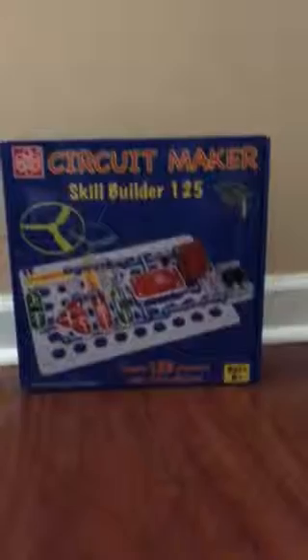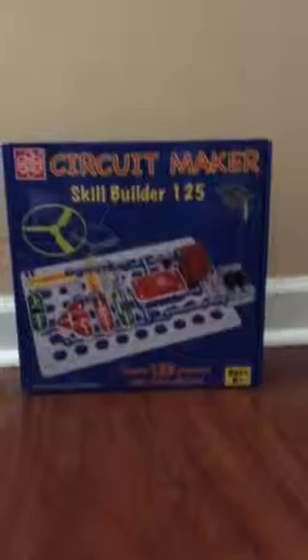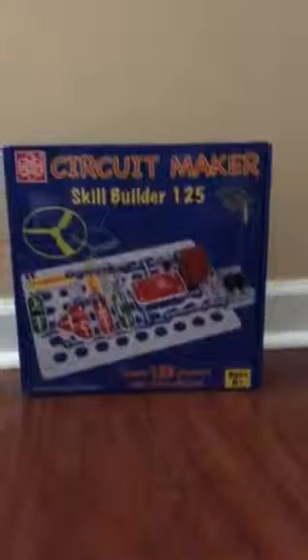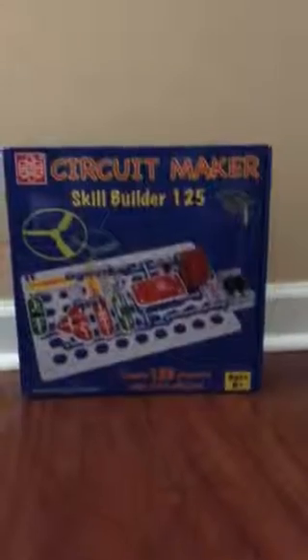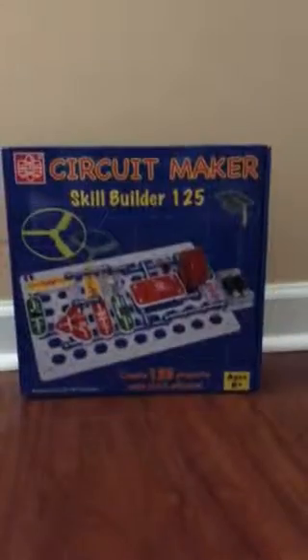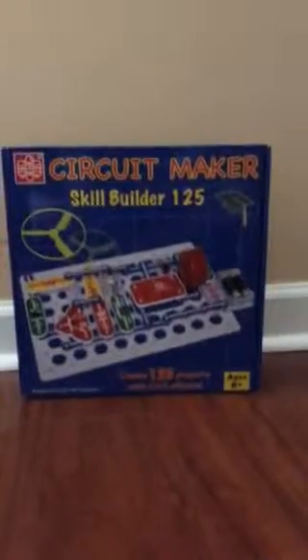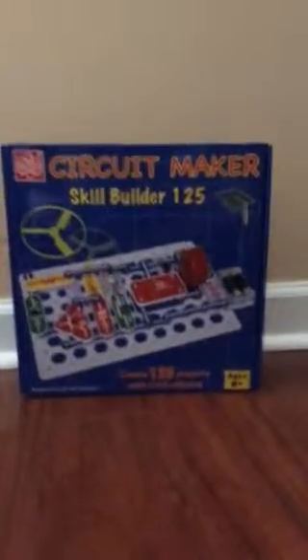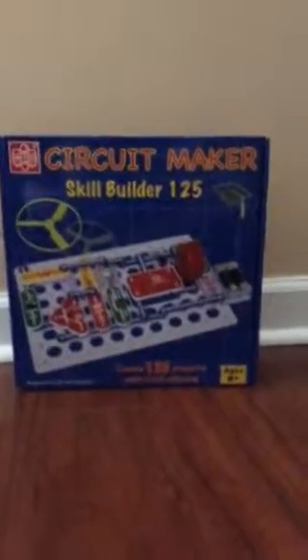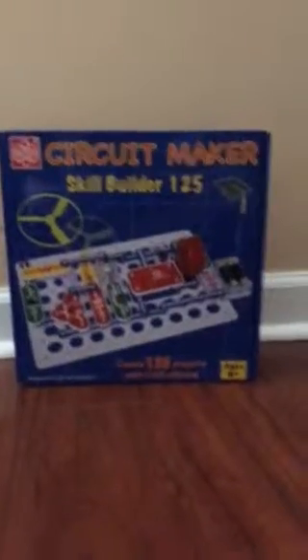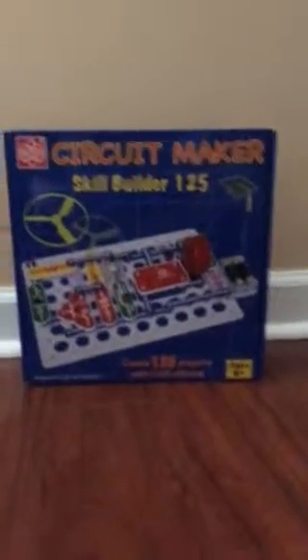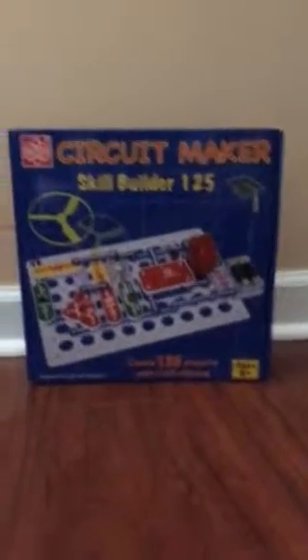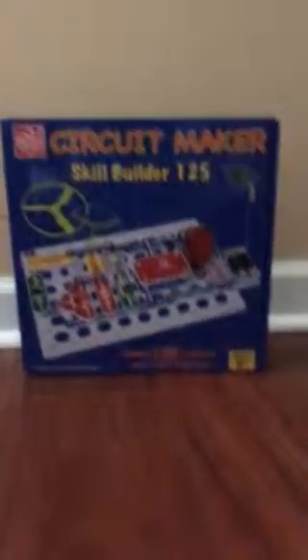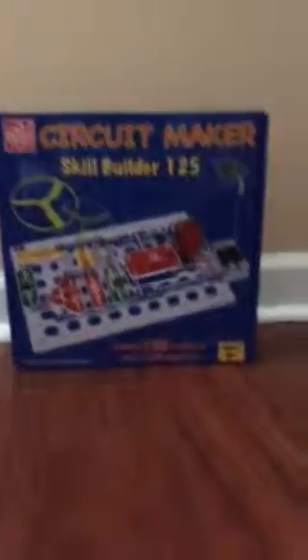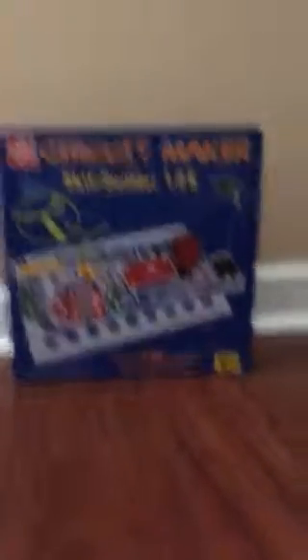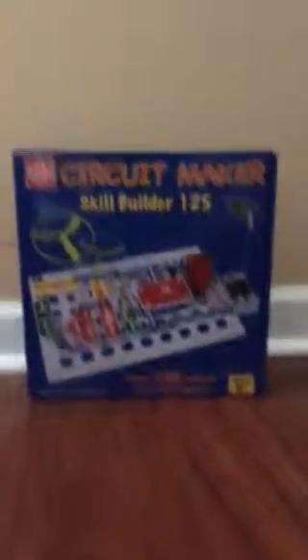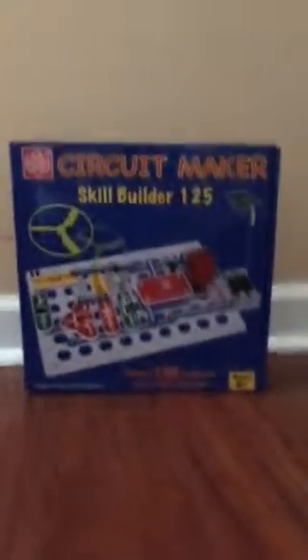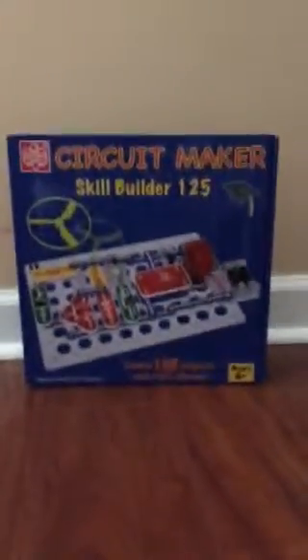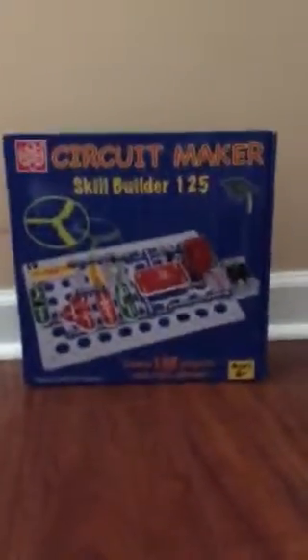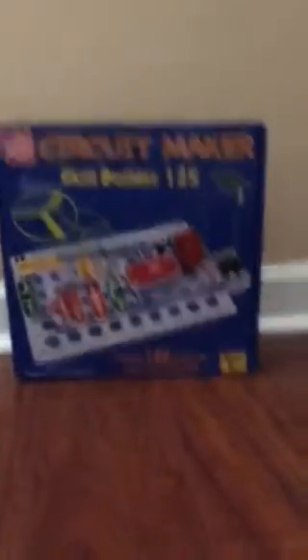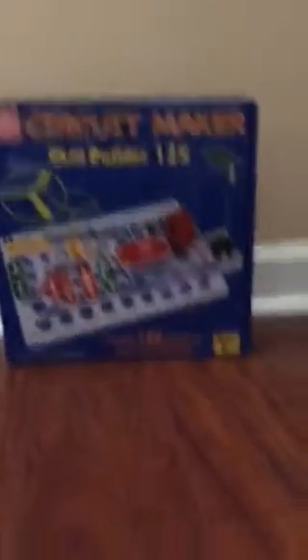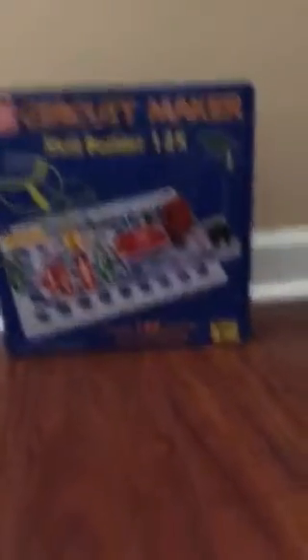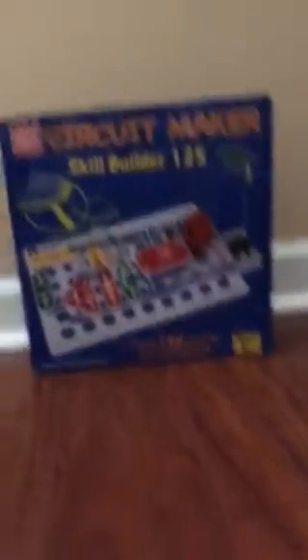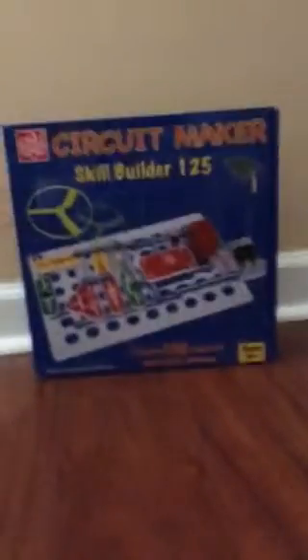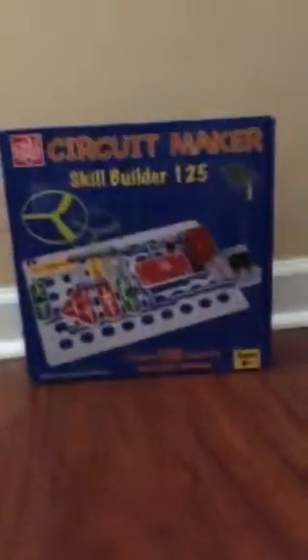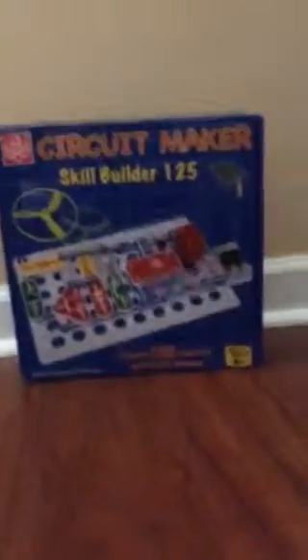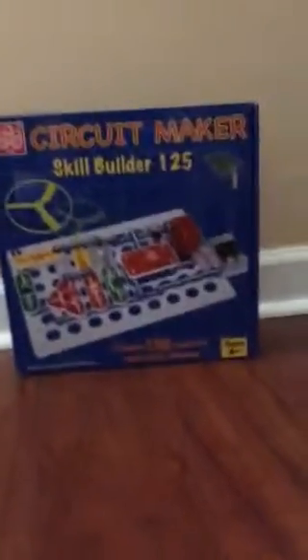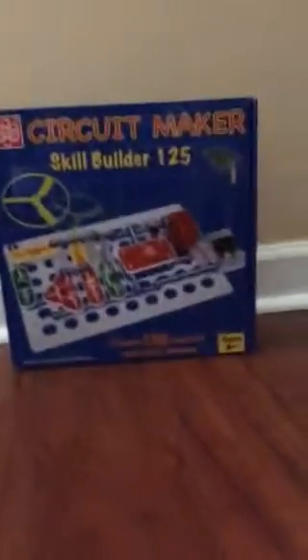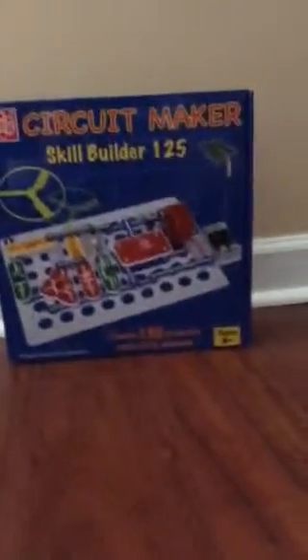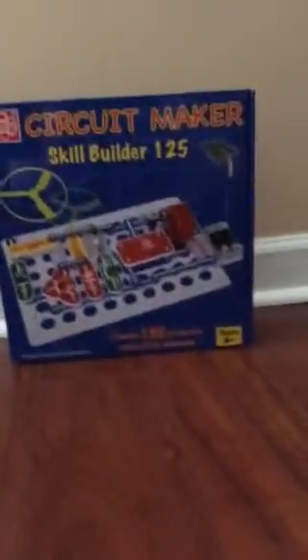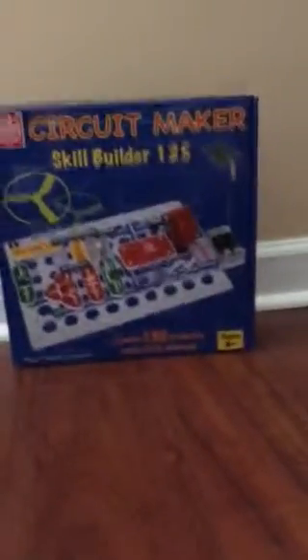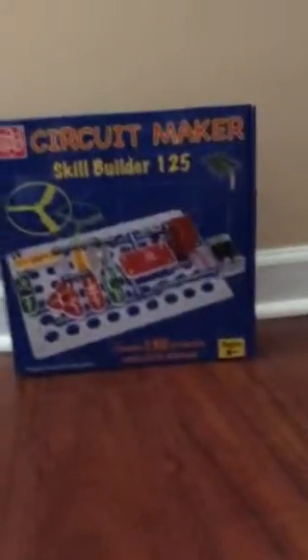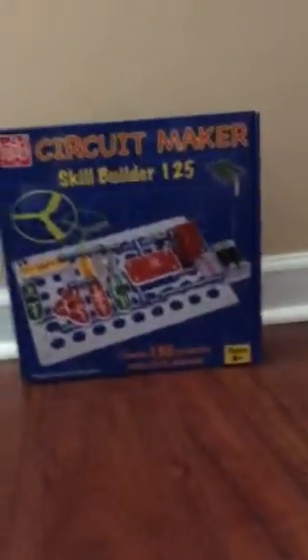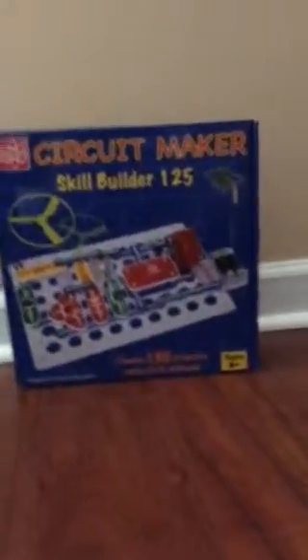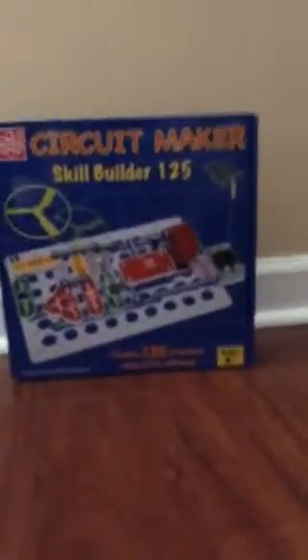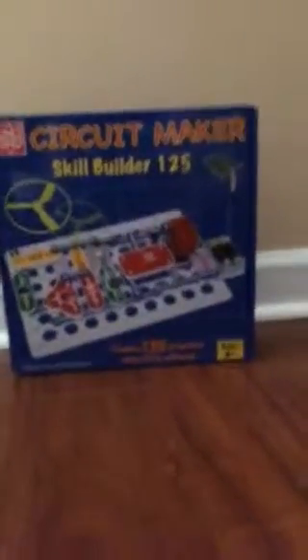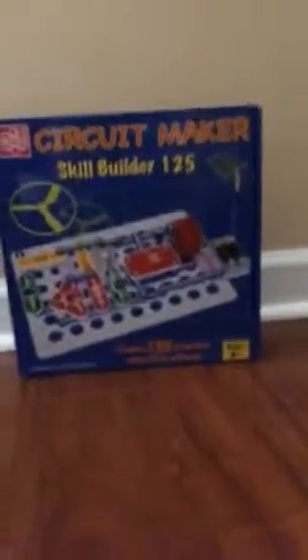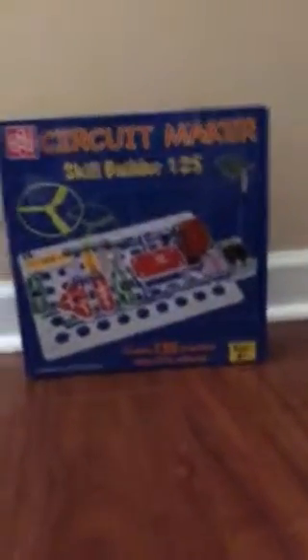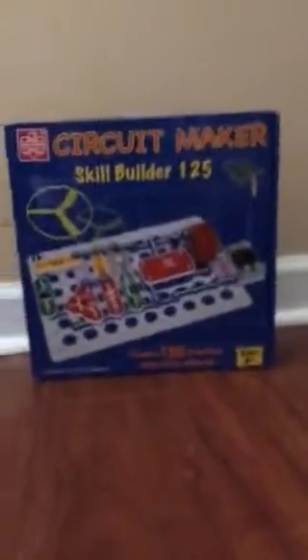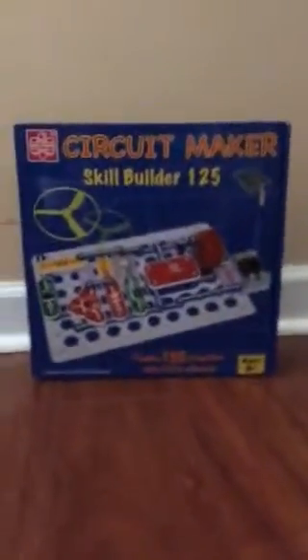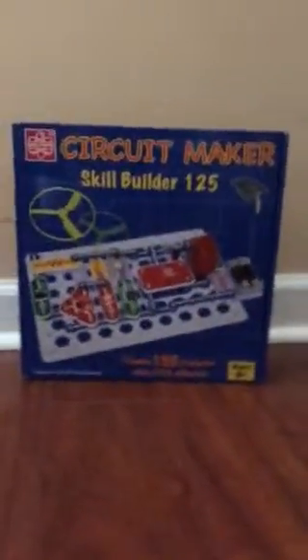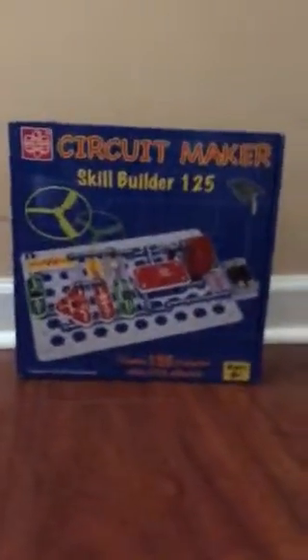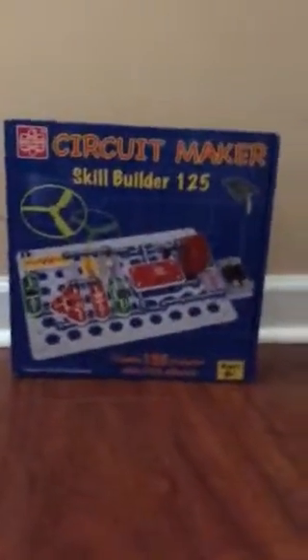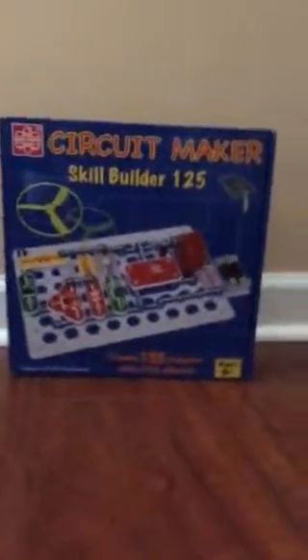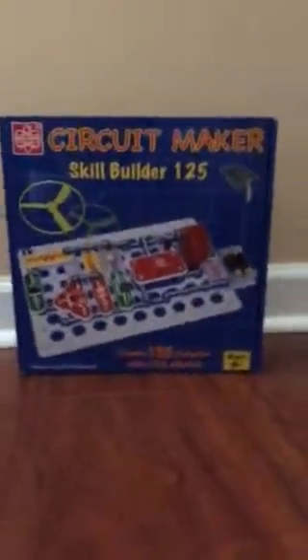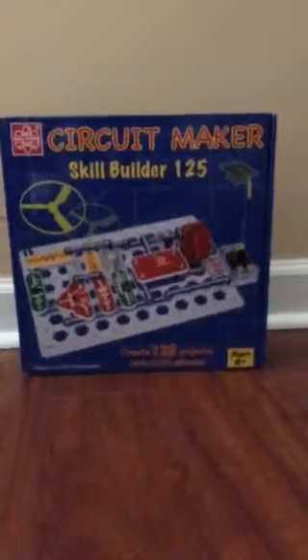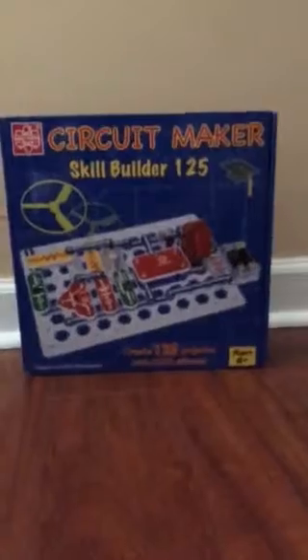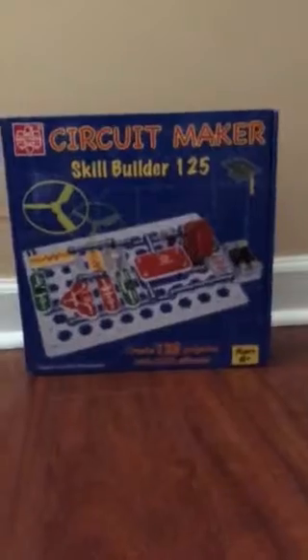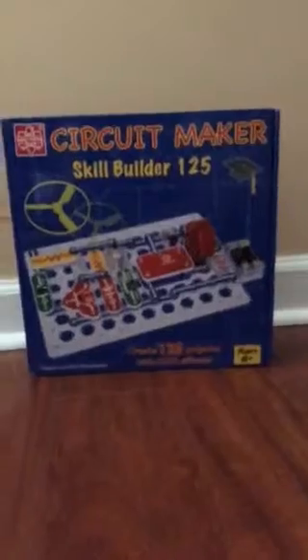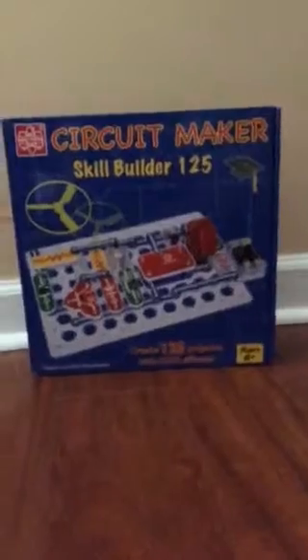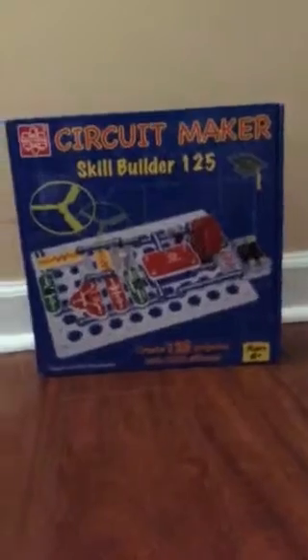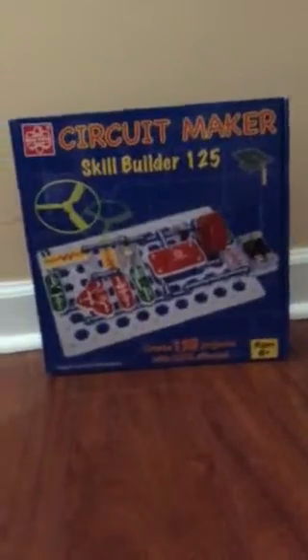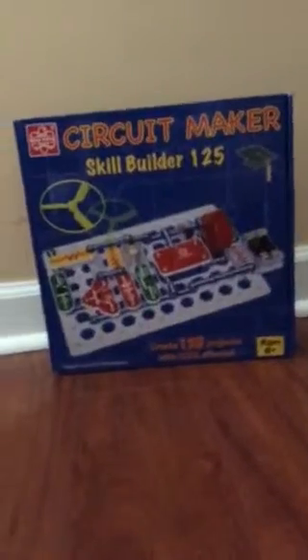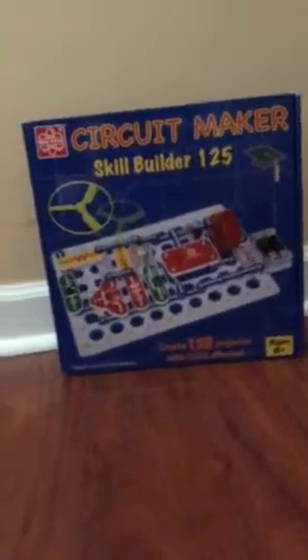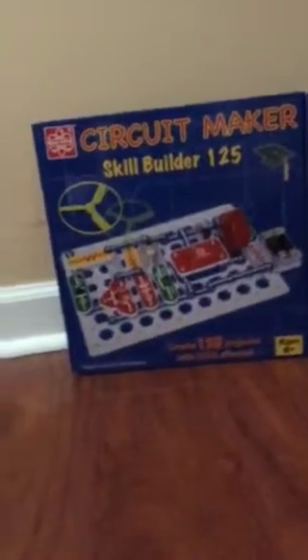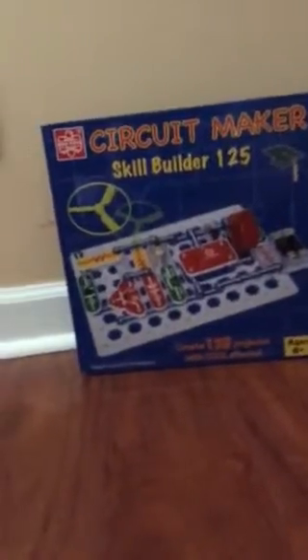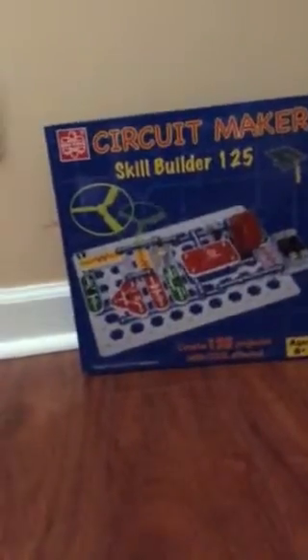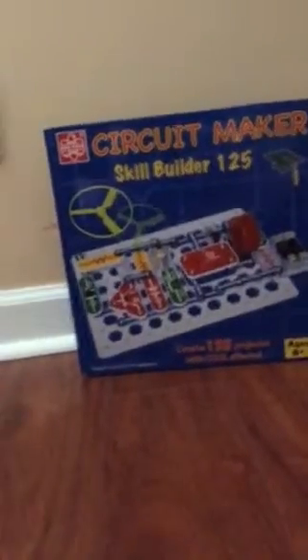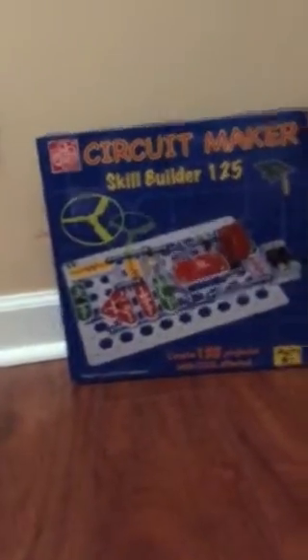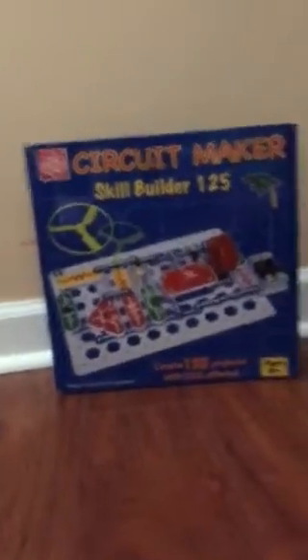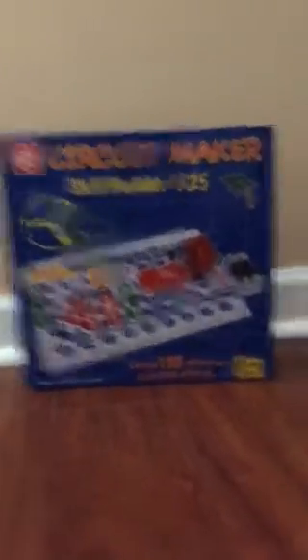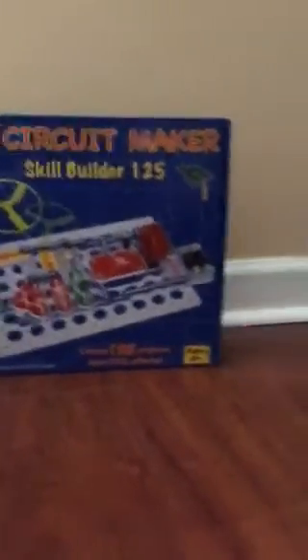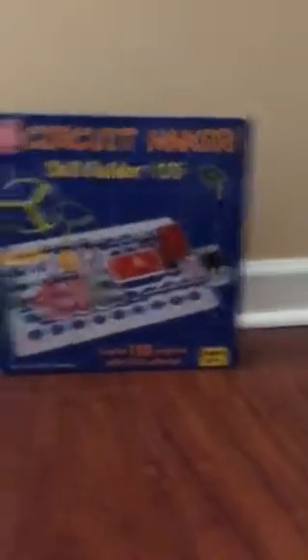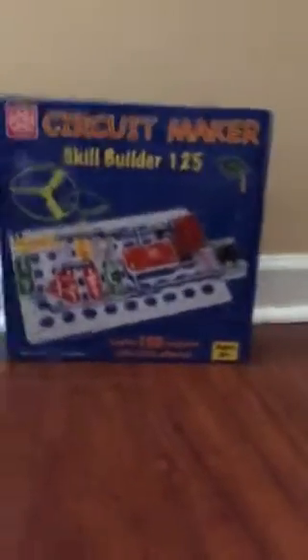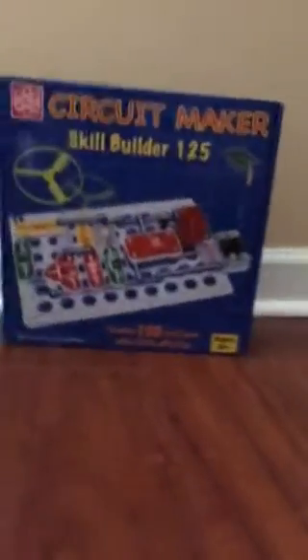Hey, what's up guys? It's Alex. I'm here today with the Circuit Maker Skill Builder 125 Projects.